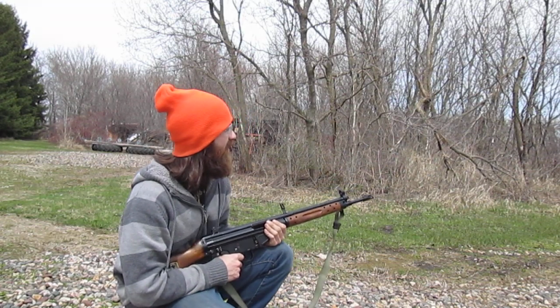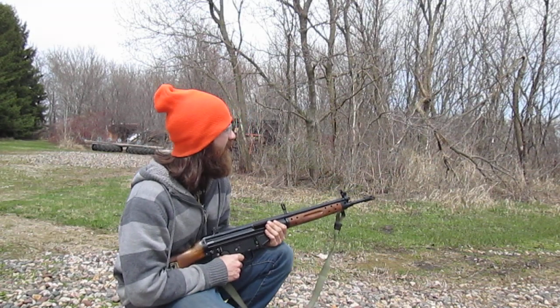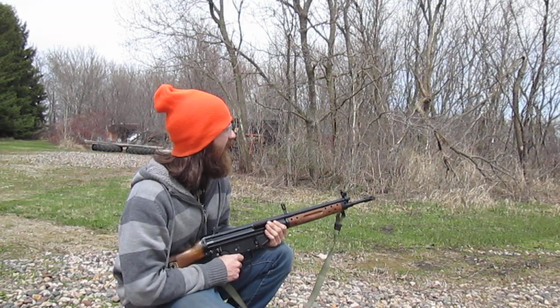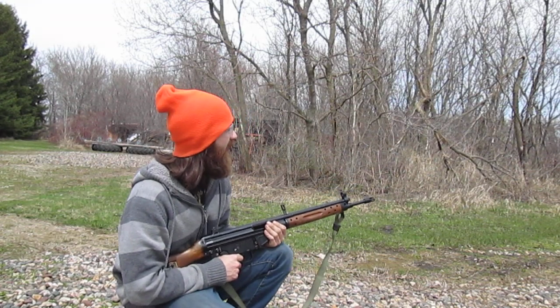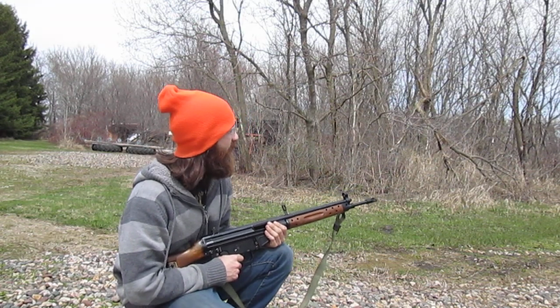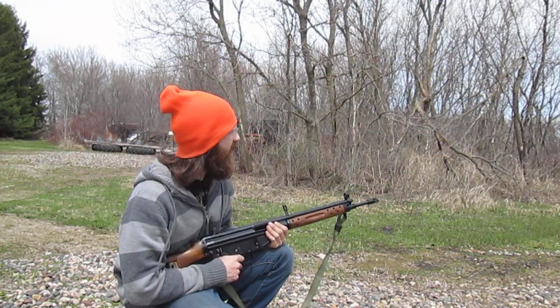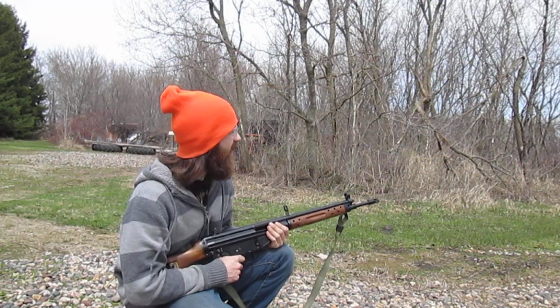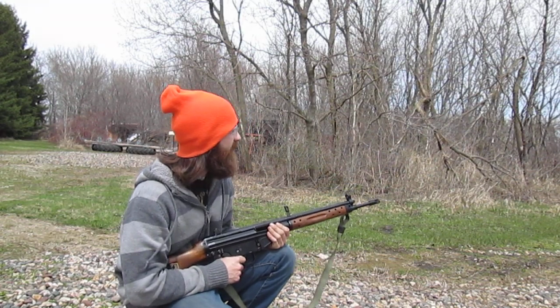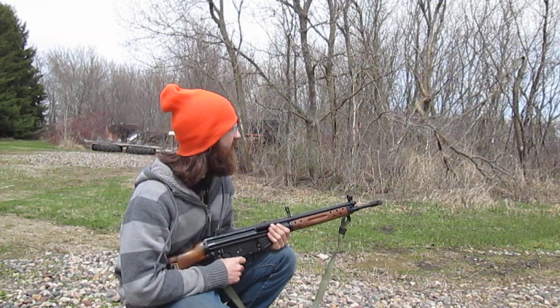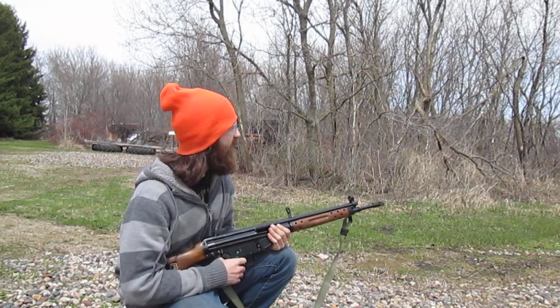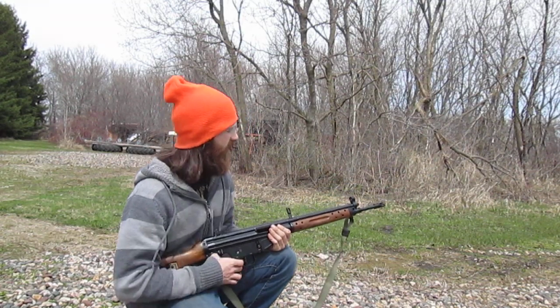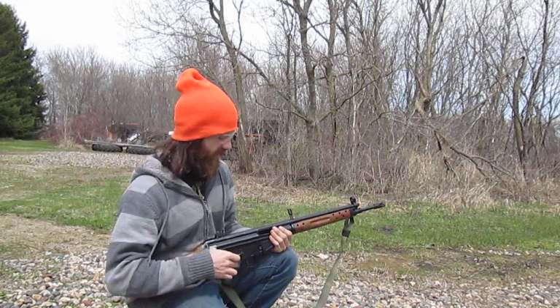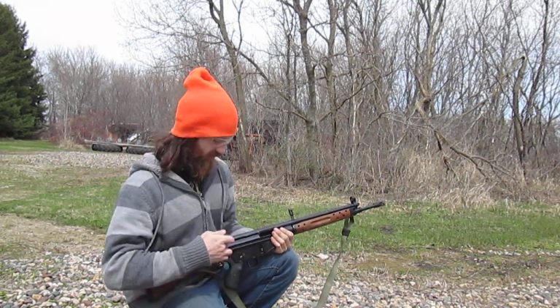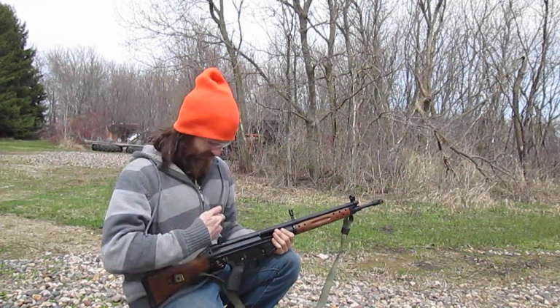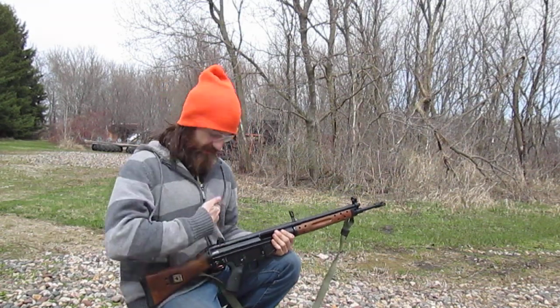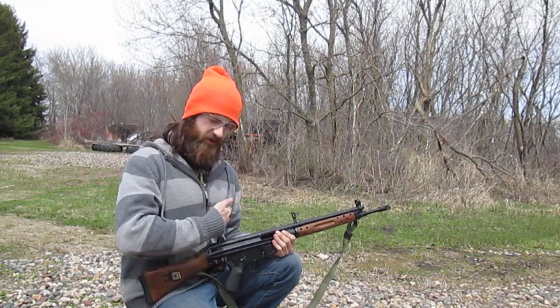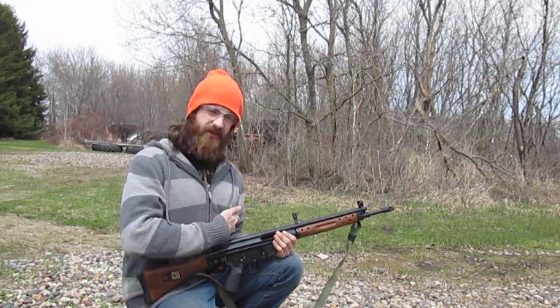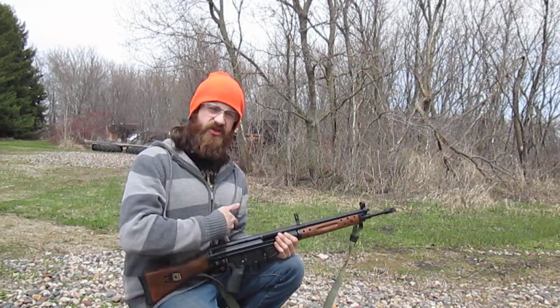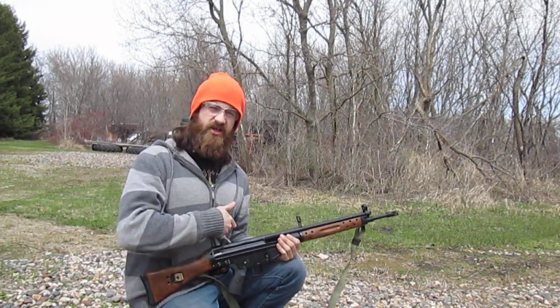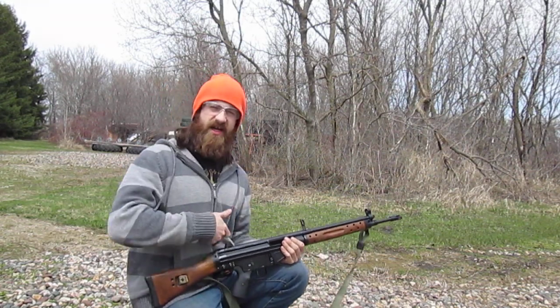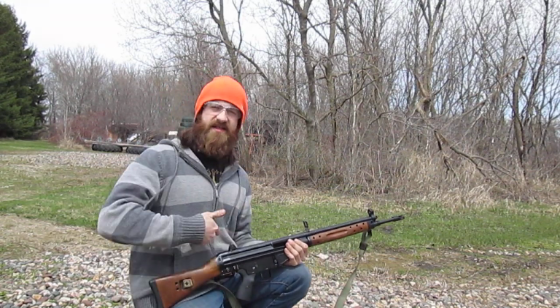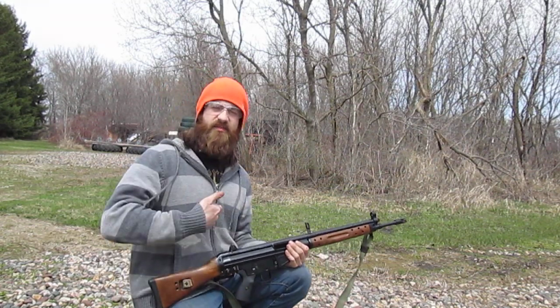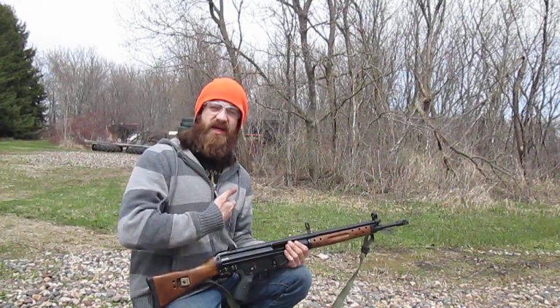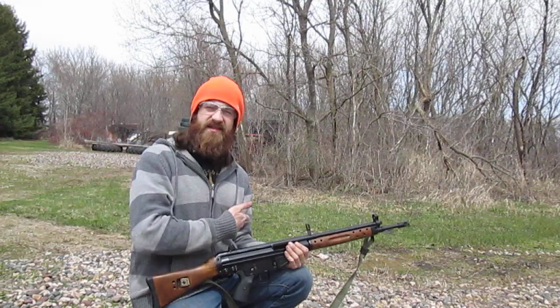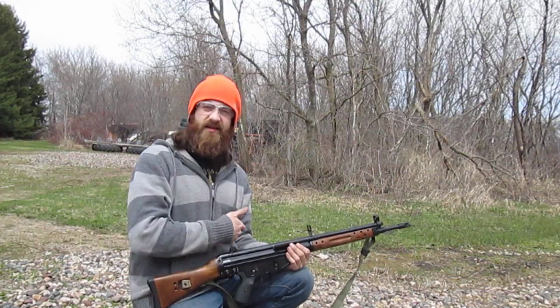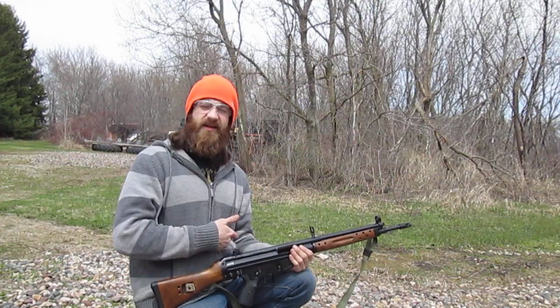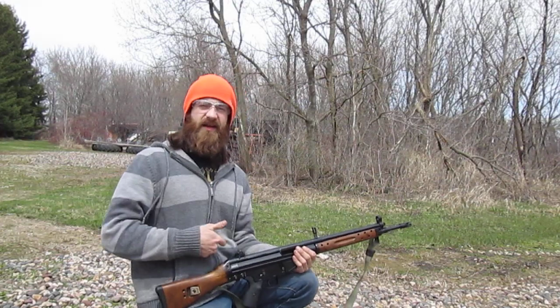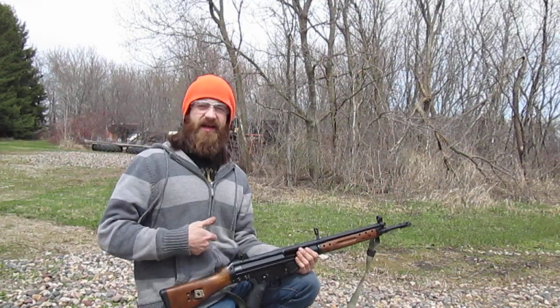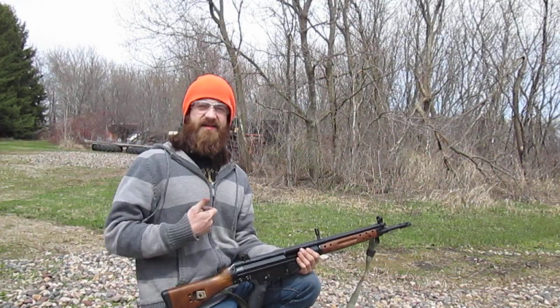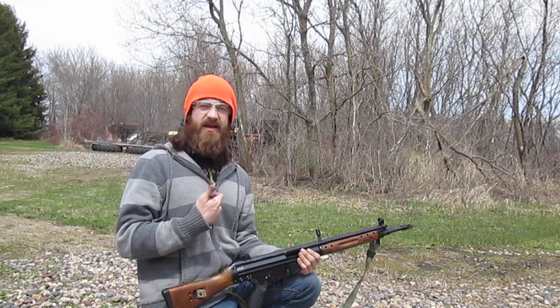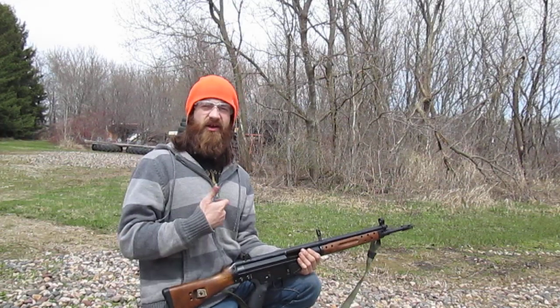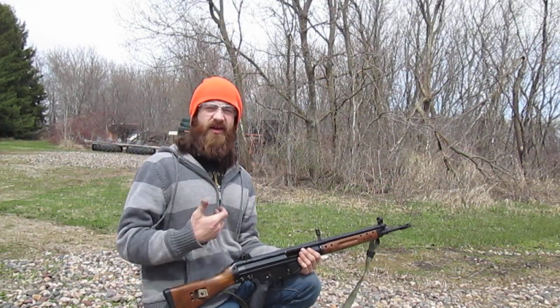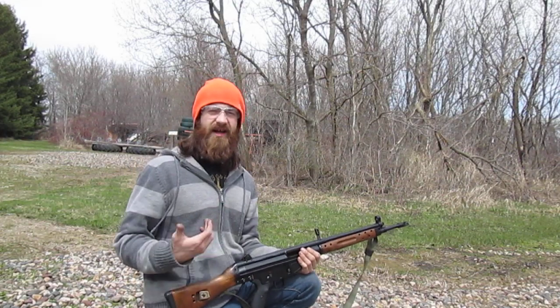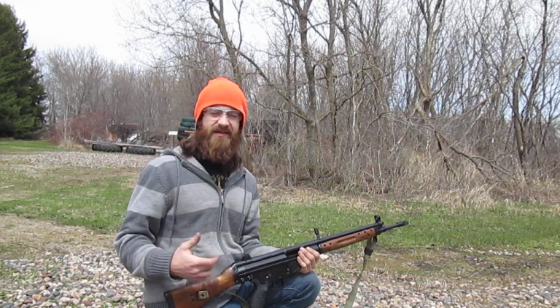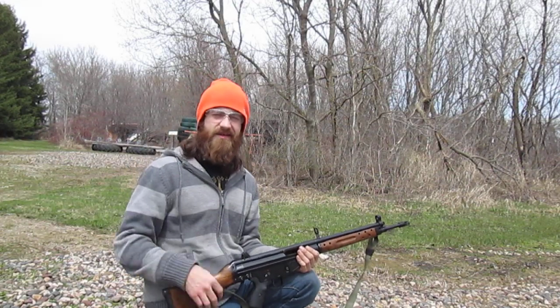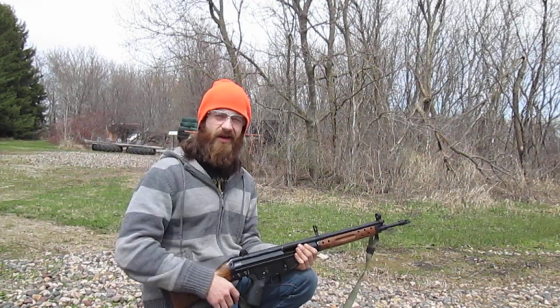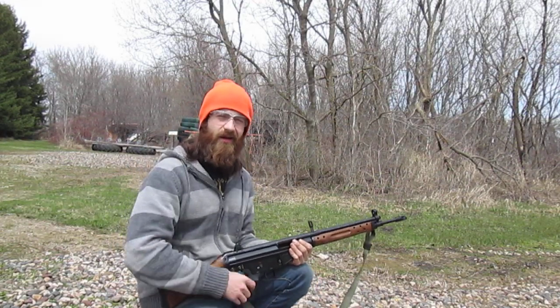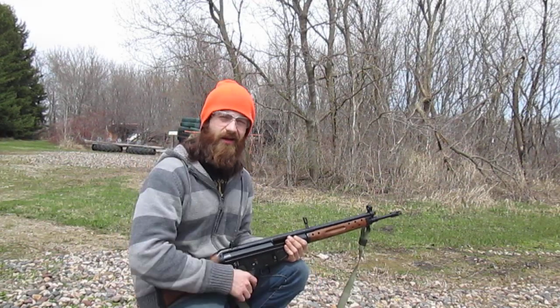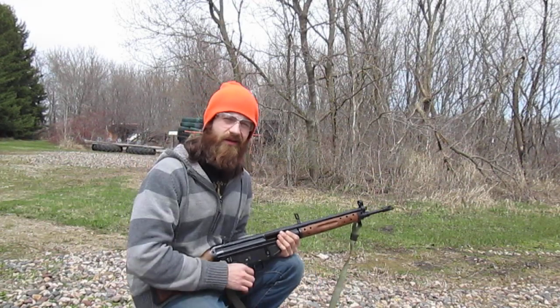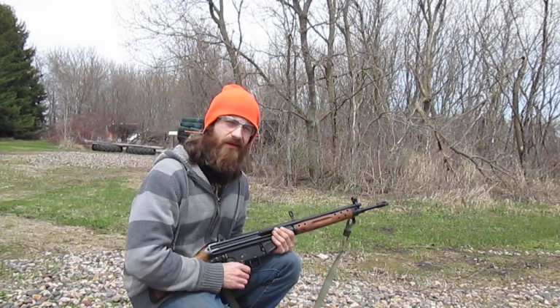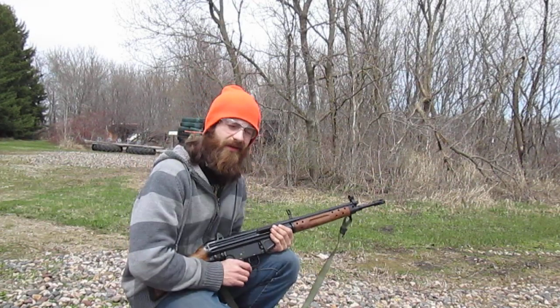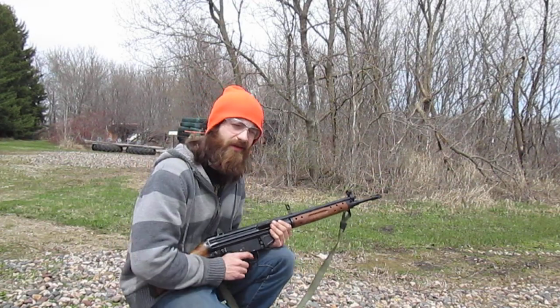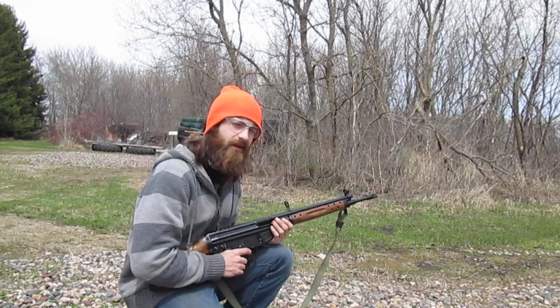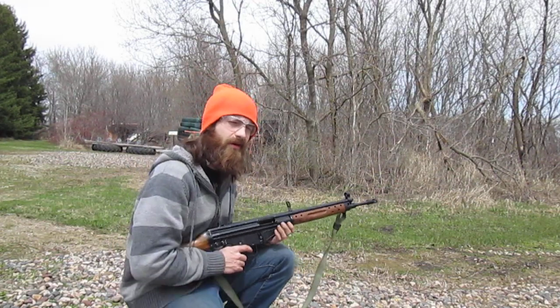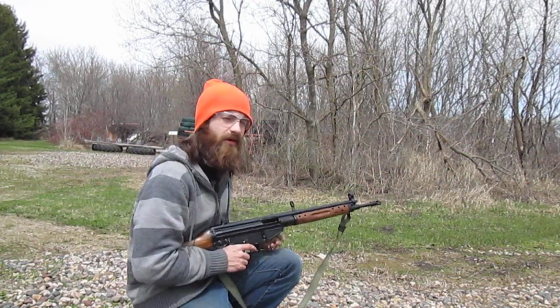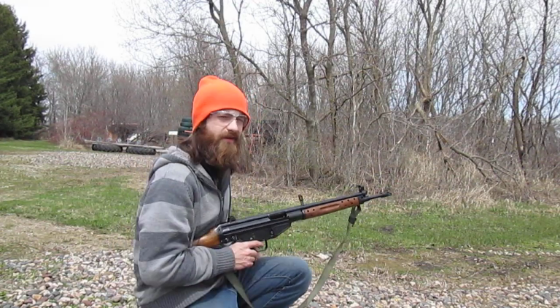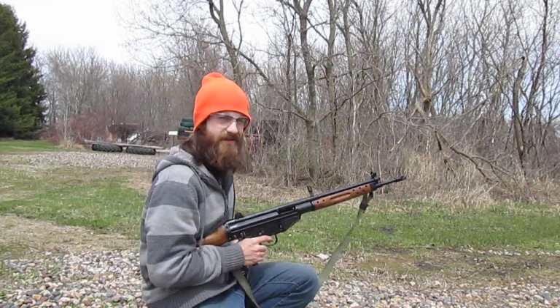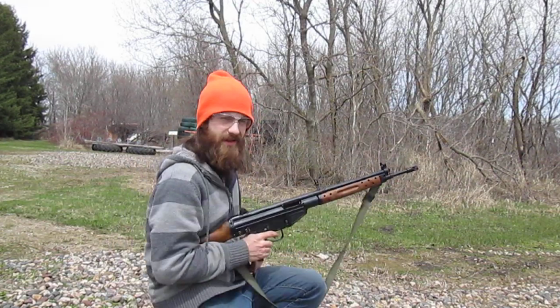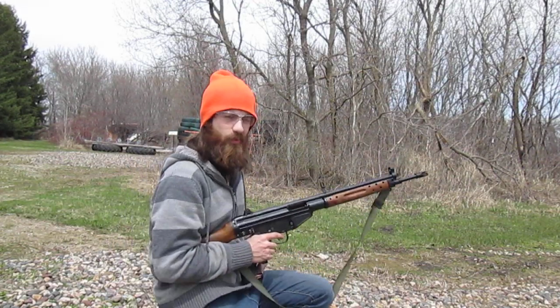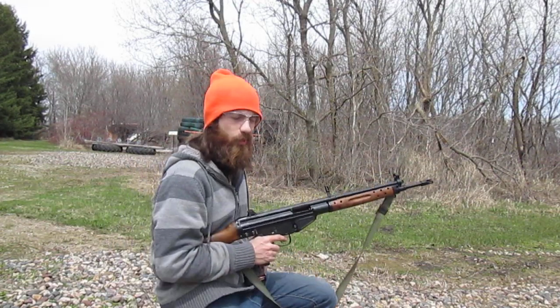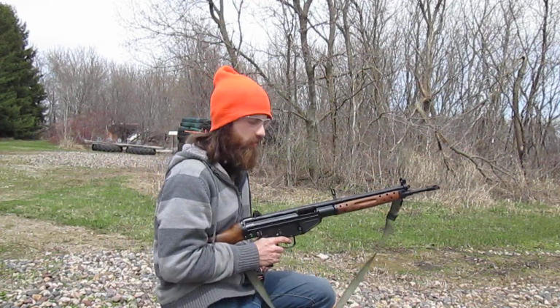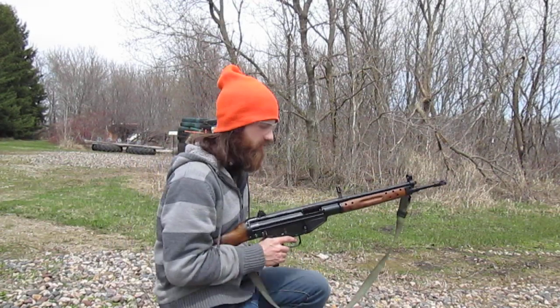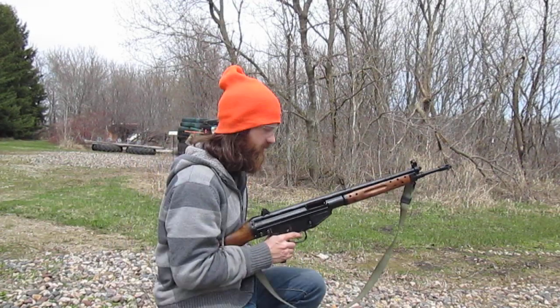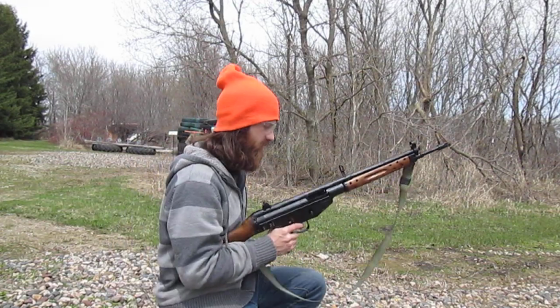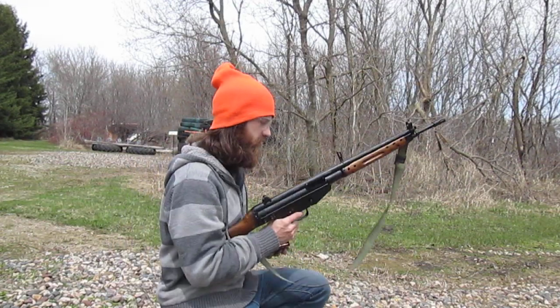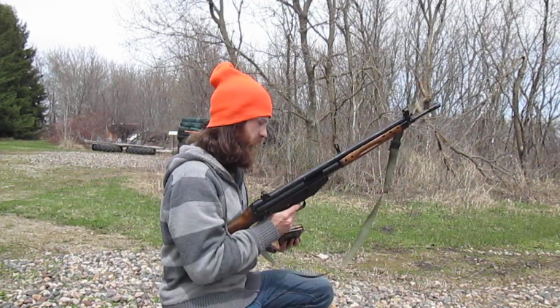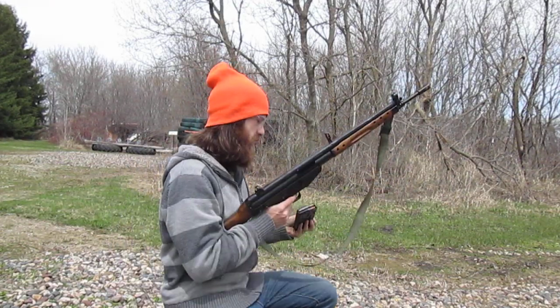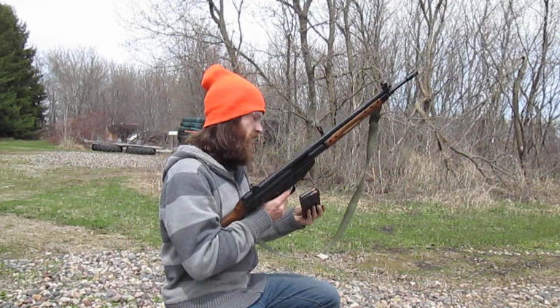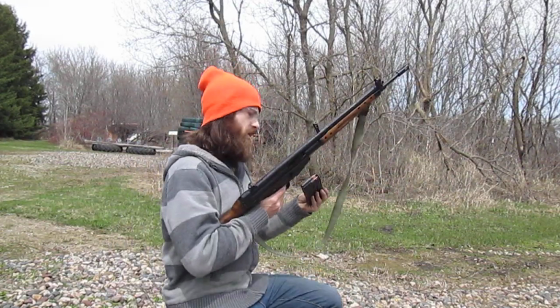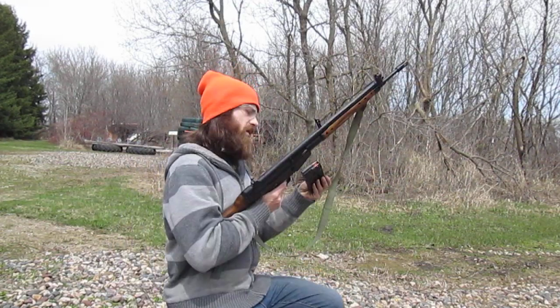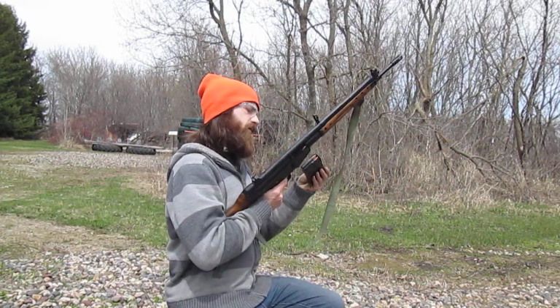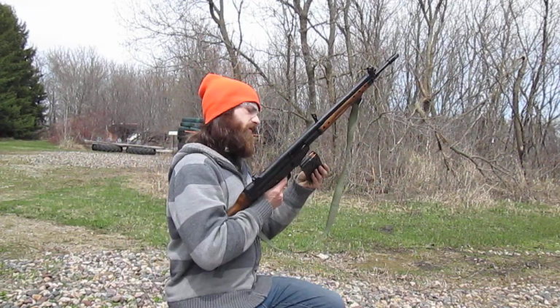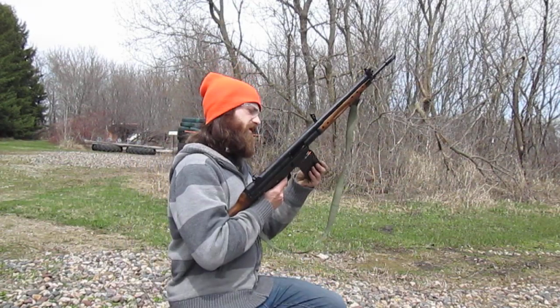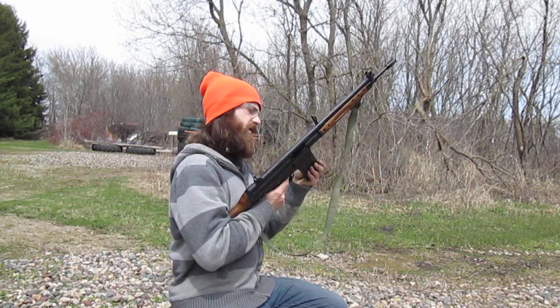I'll be aiming for the center of the chest, basically the X area on the target. I think they call it a 10-point, so we'll see.